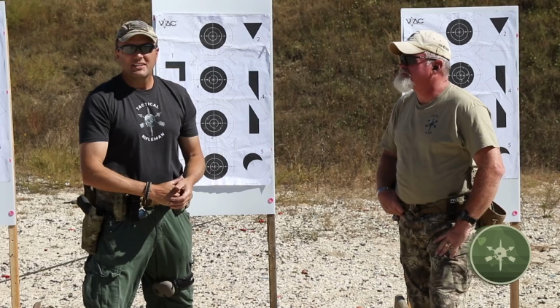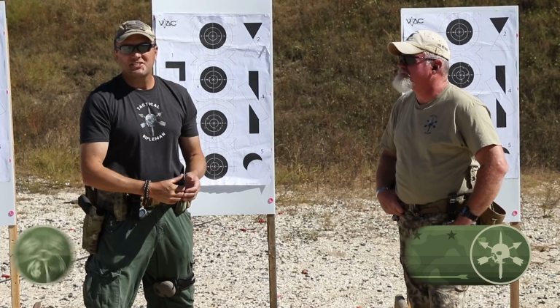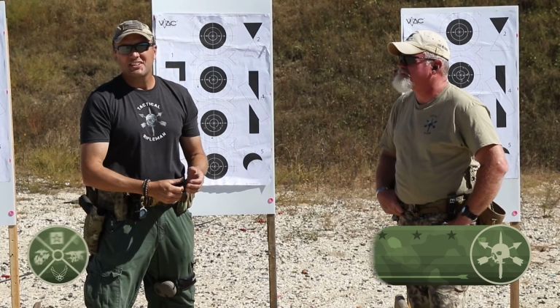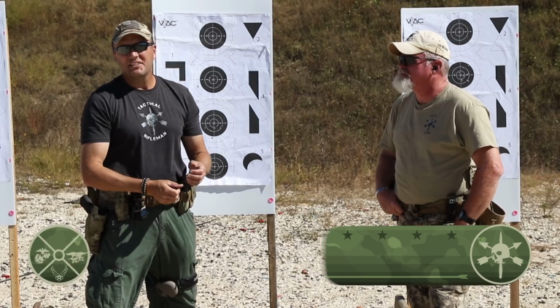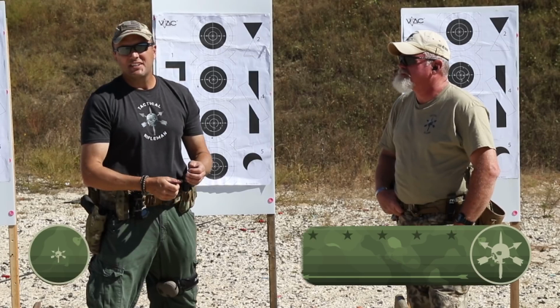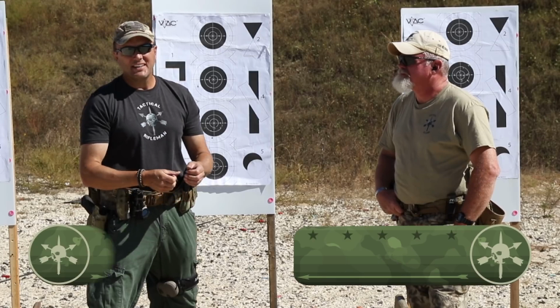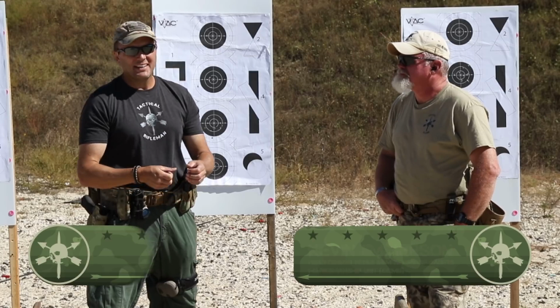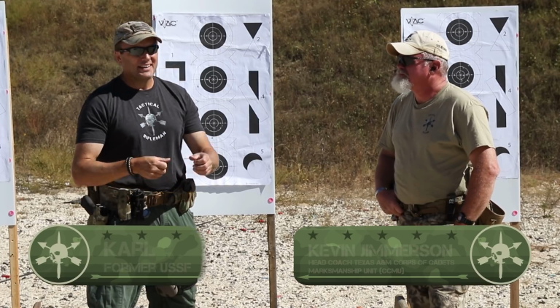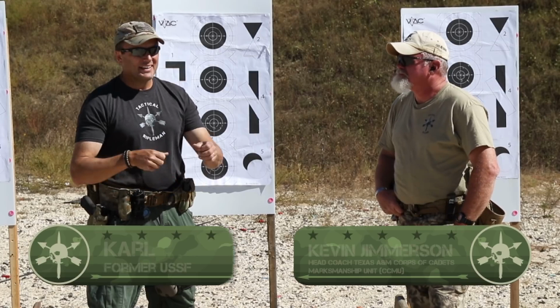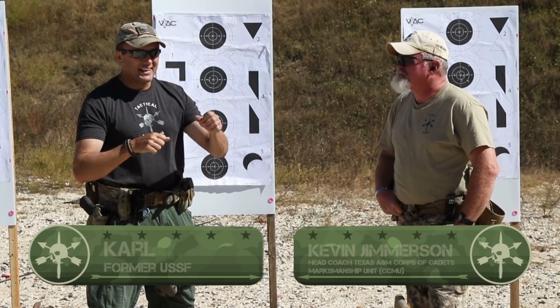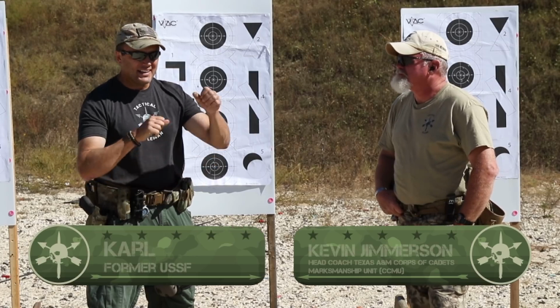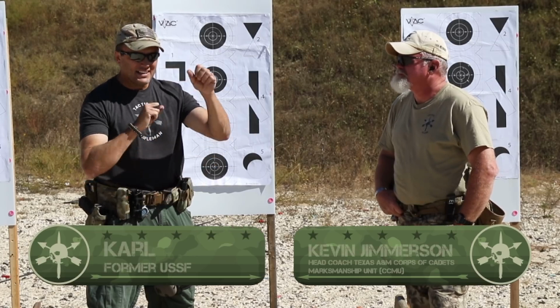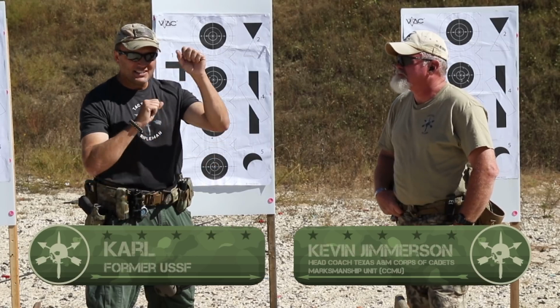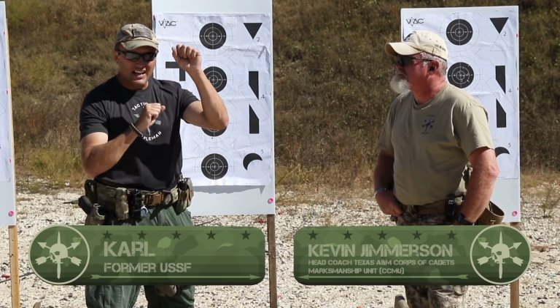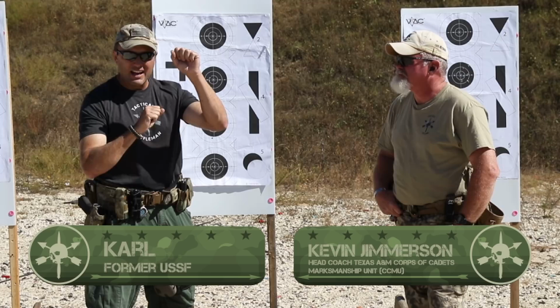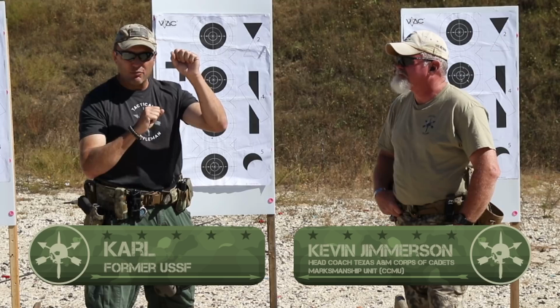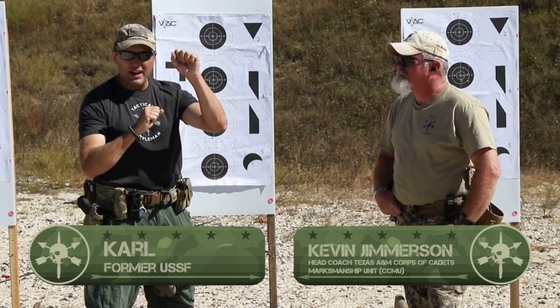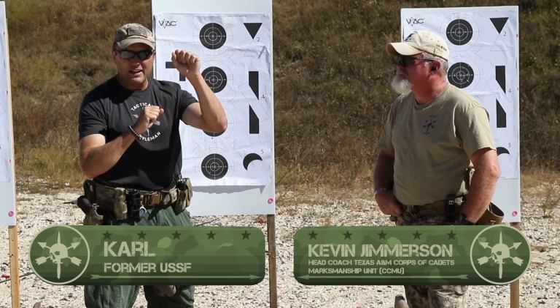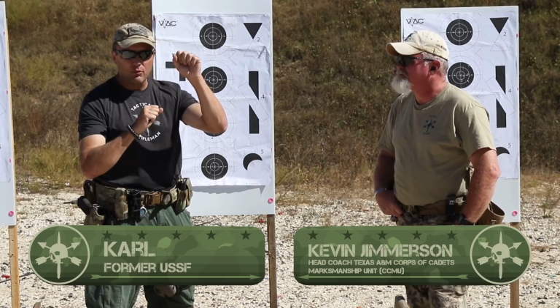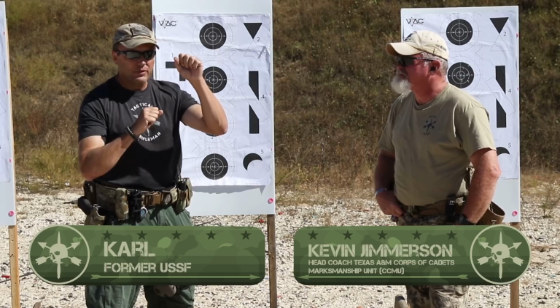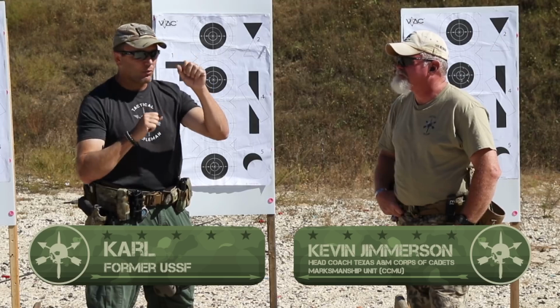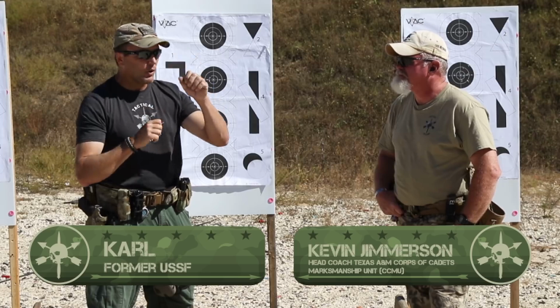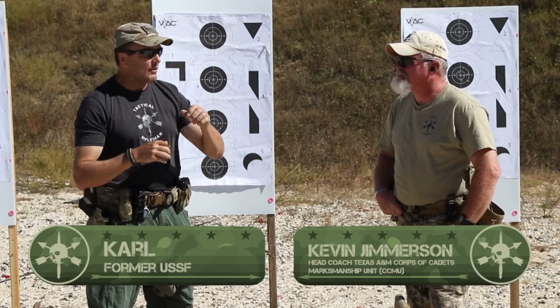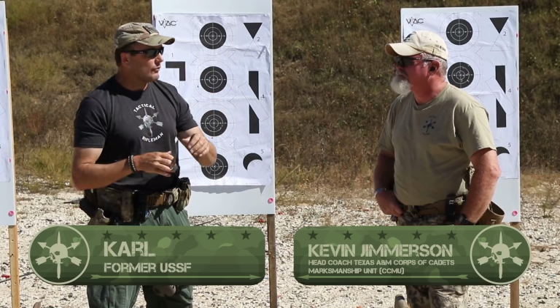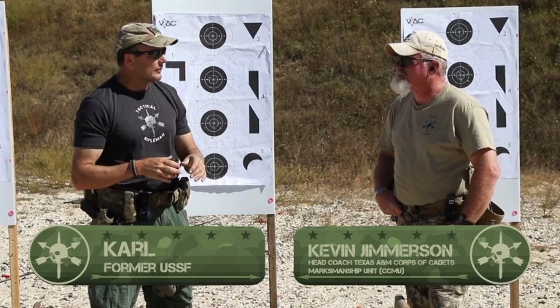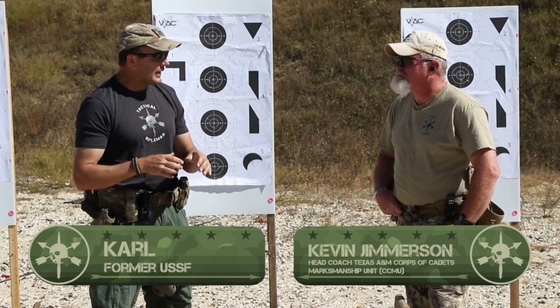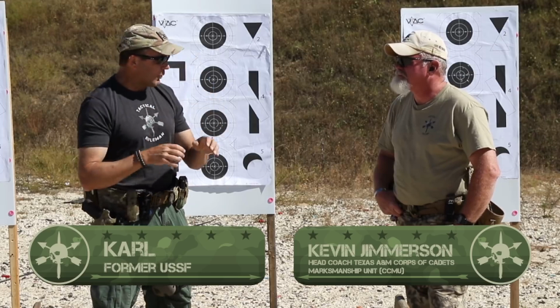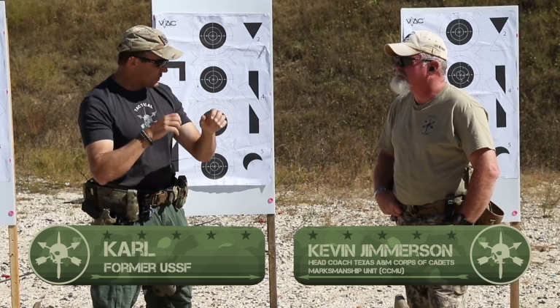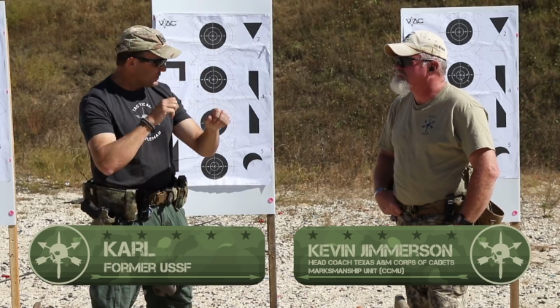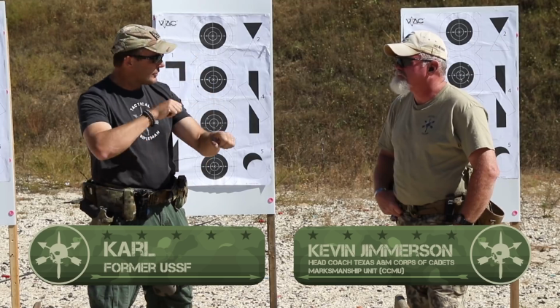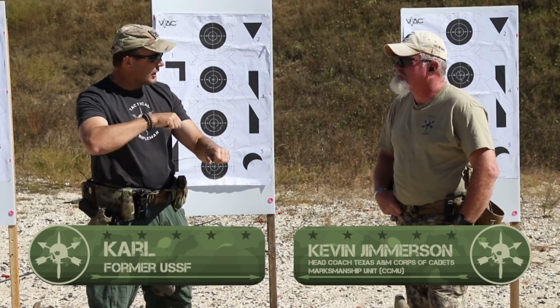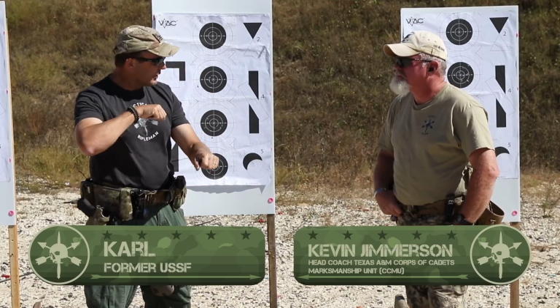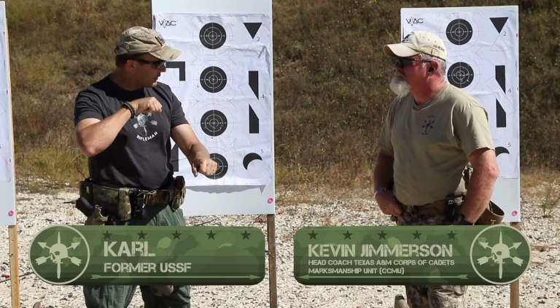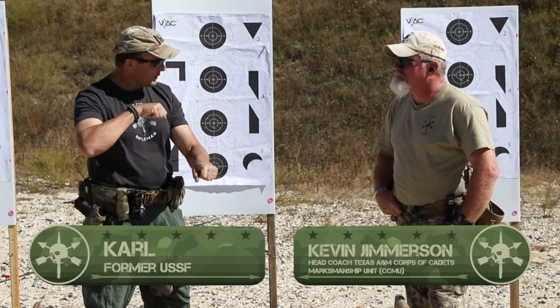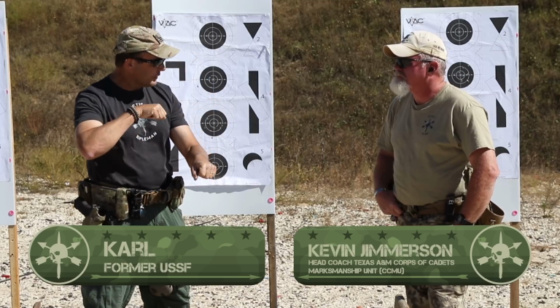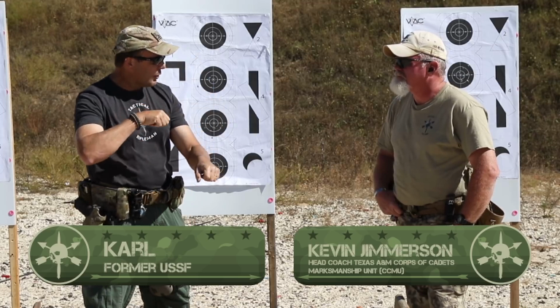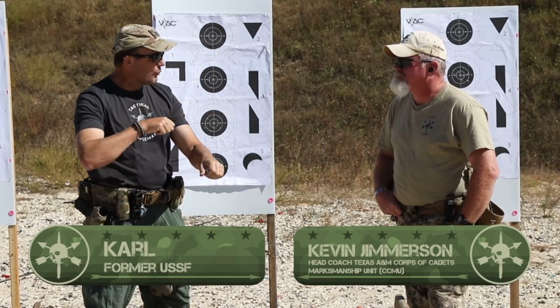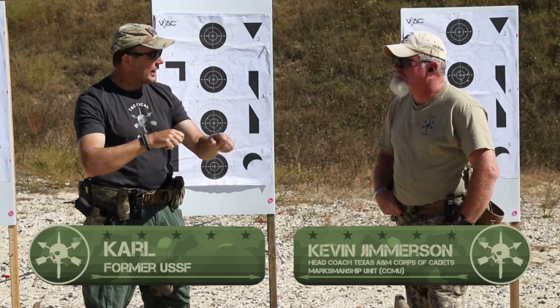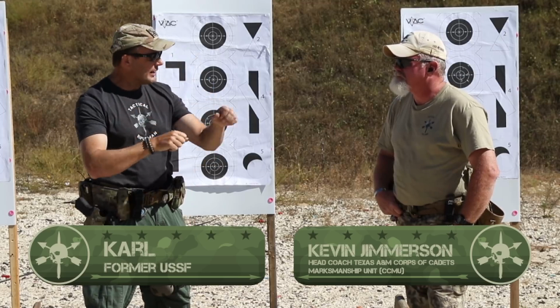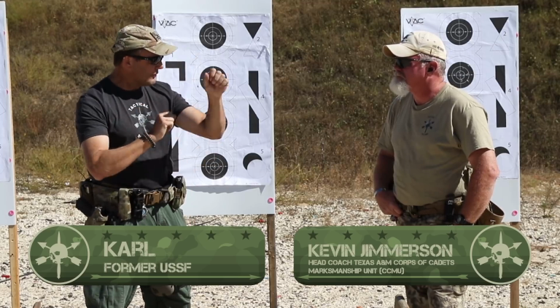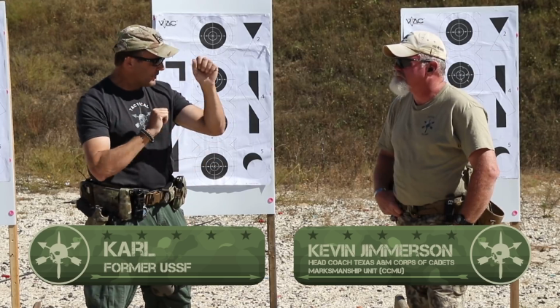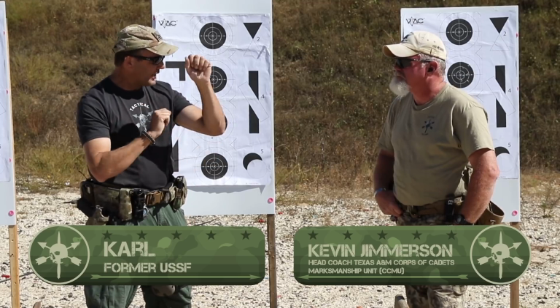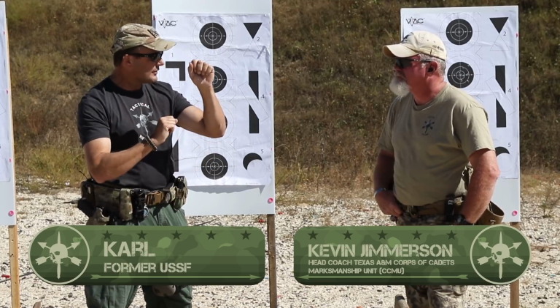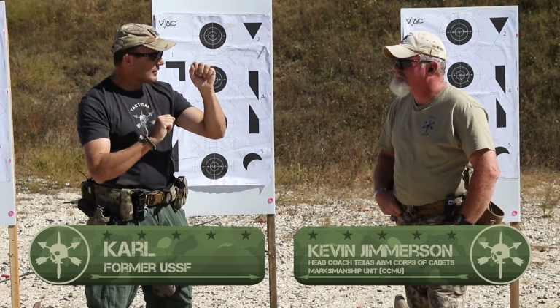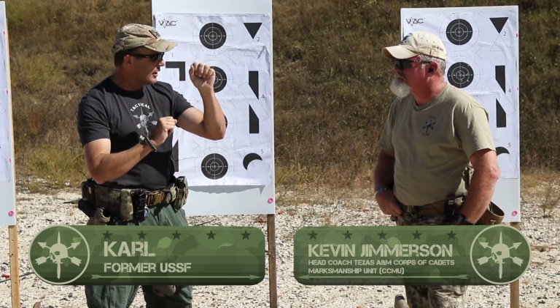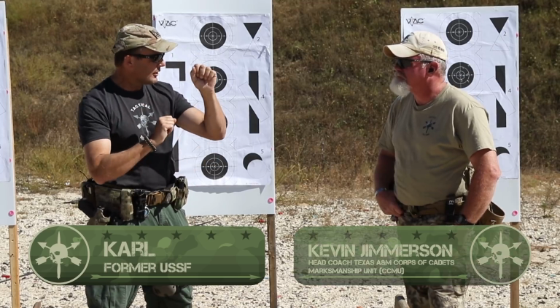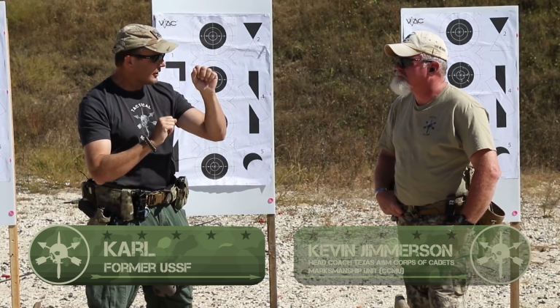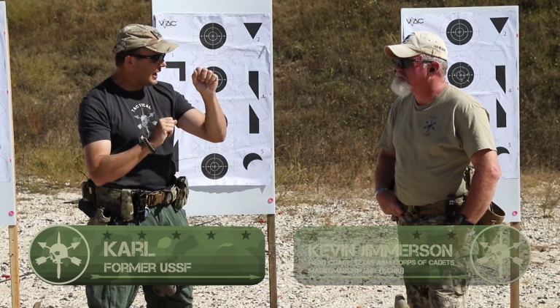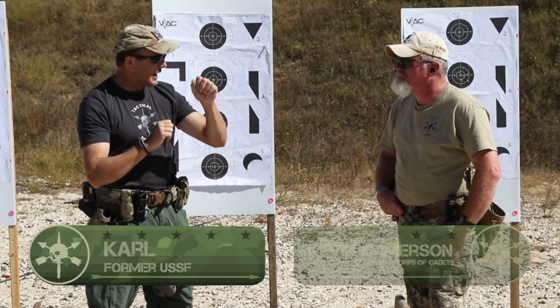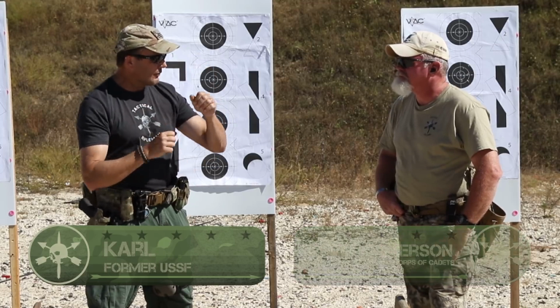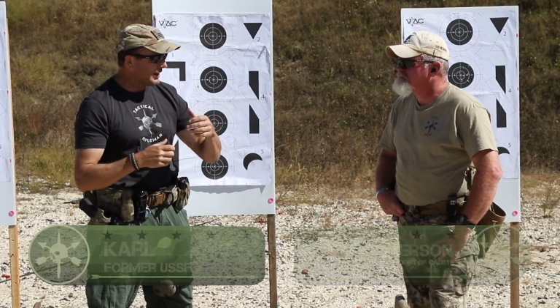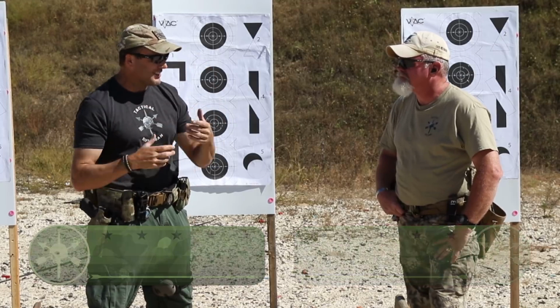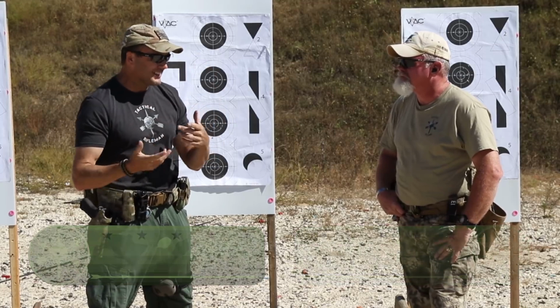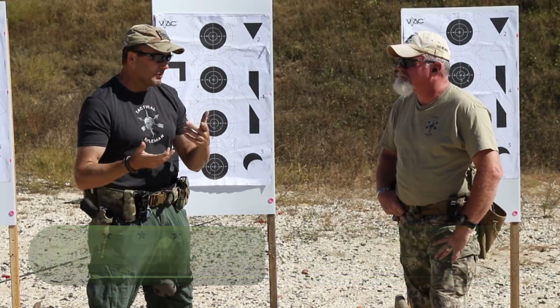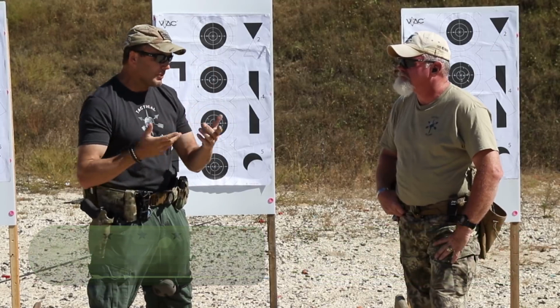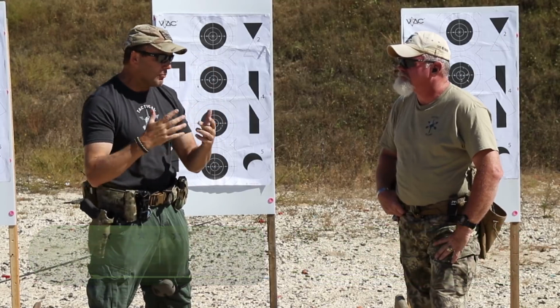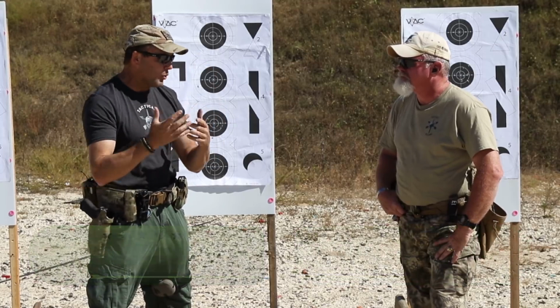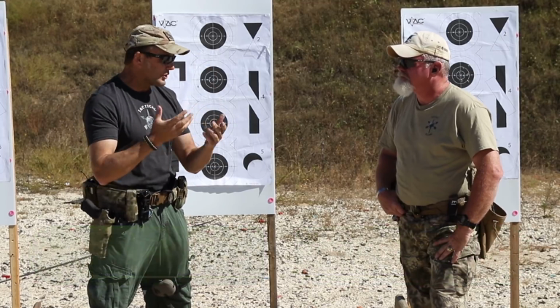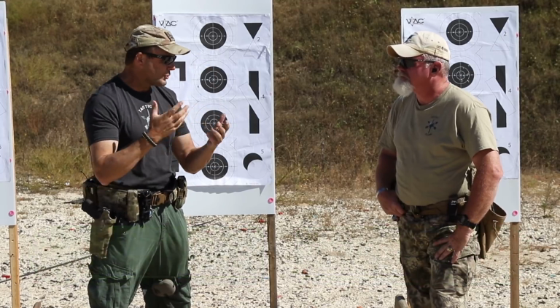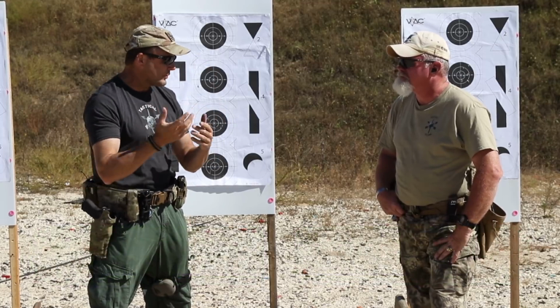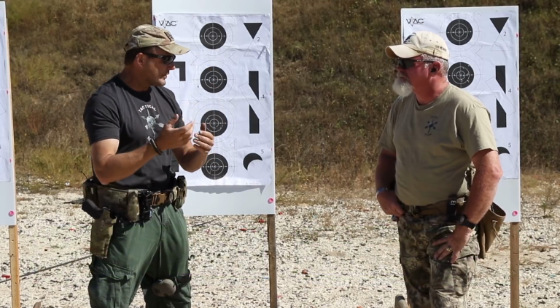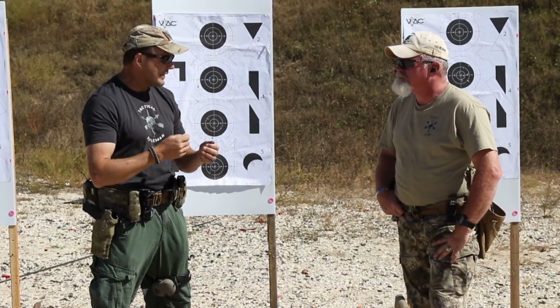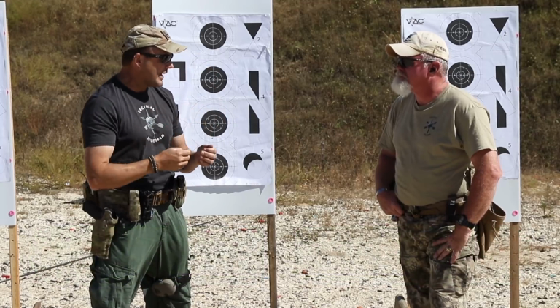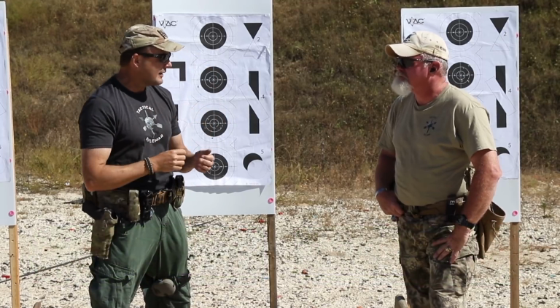This CTE is in high ready with the rifle. Now, once you've conquered the low ready, you've got to conquer the high ready. There's a little bit more to it than that.